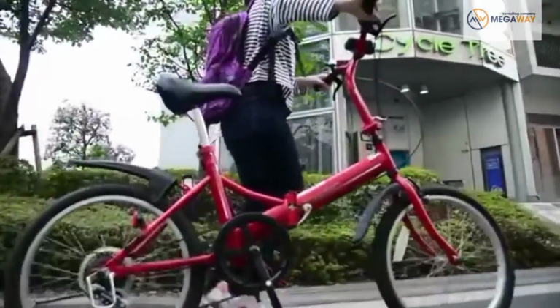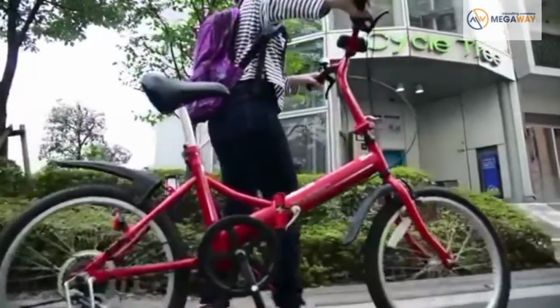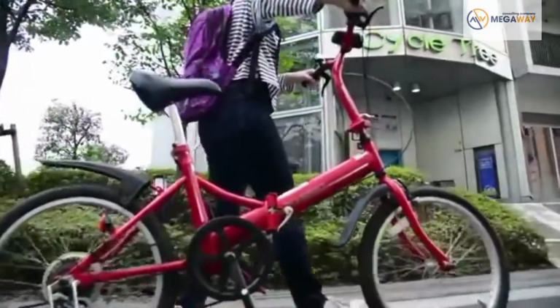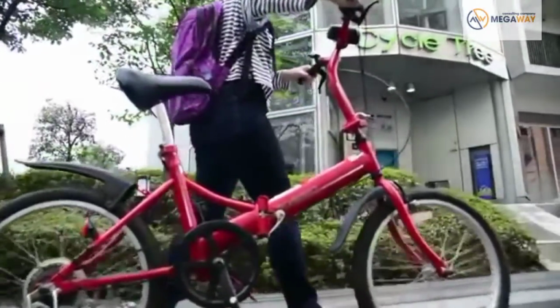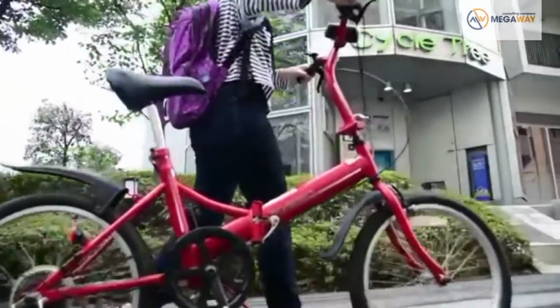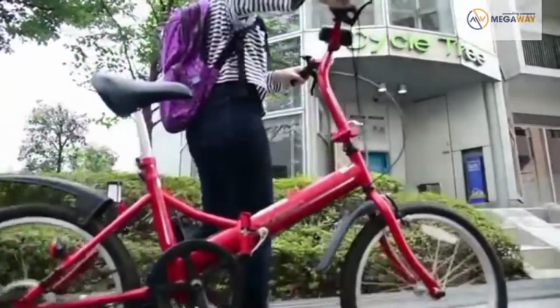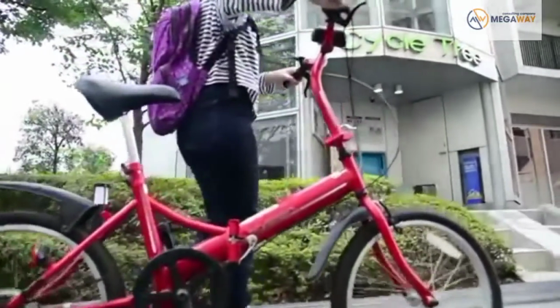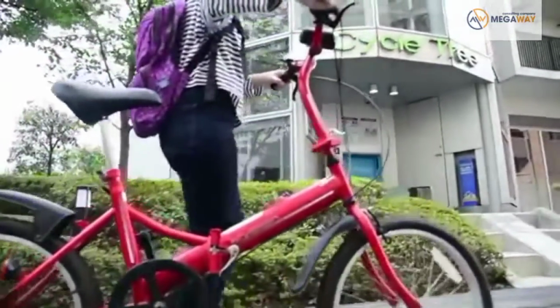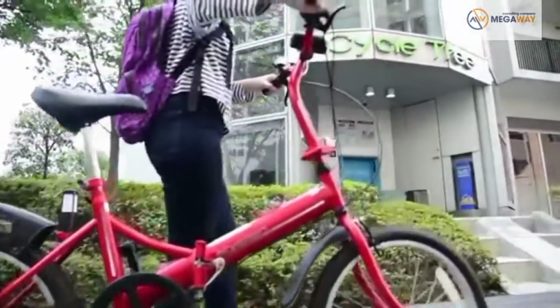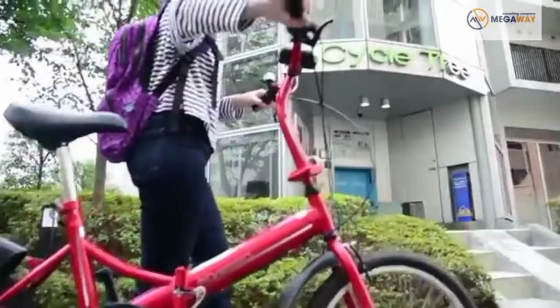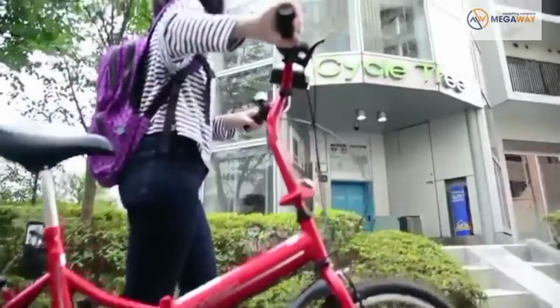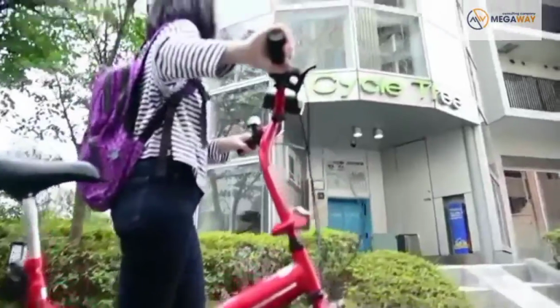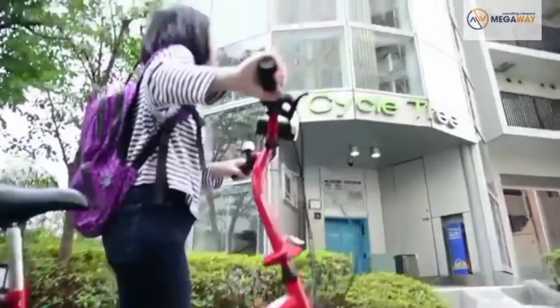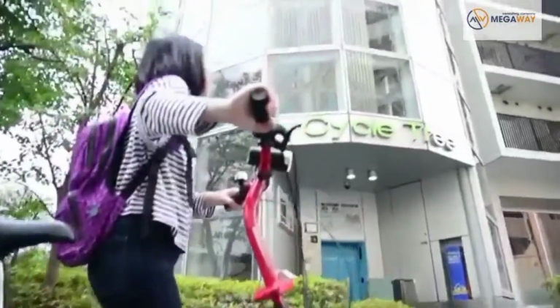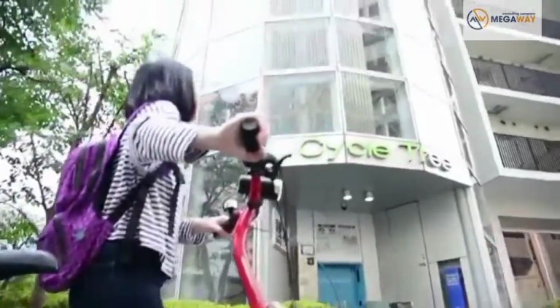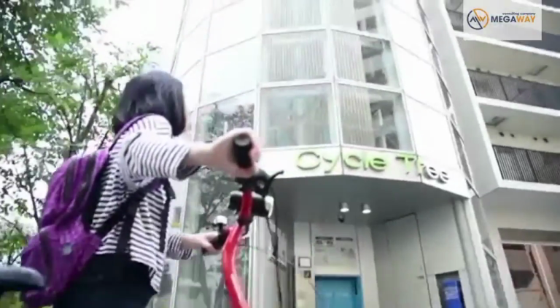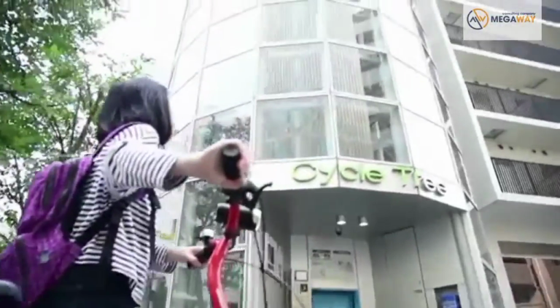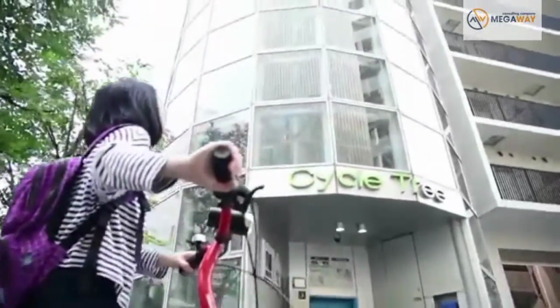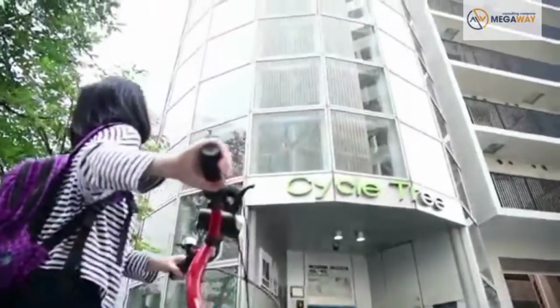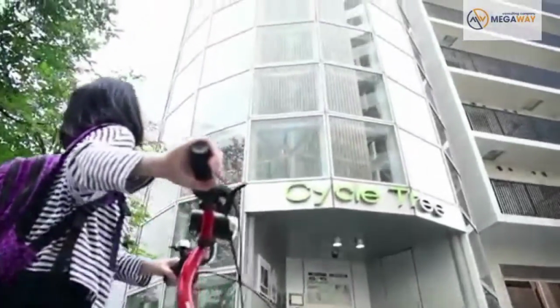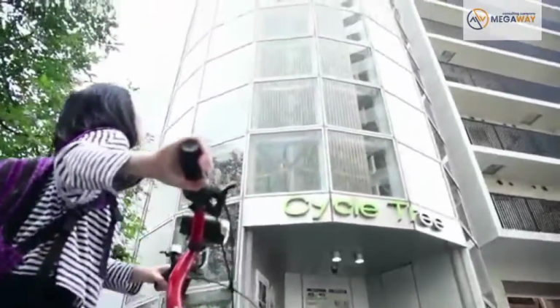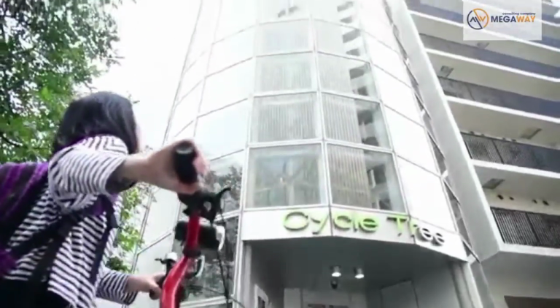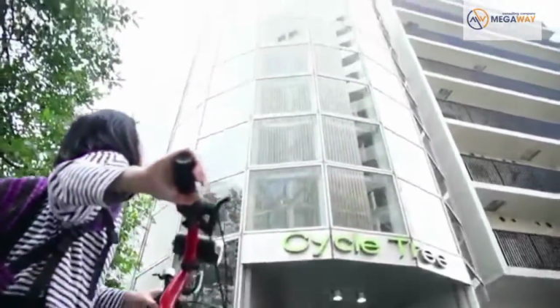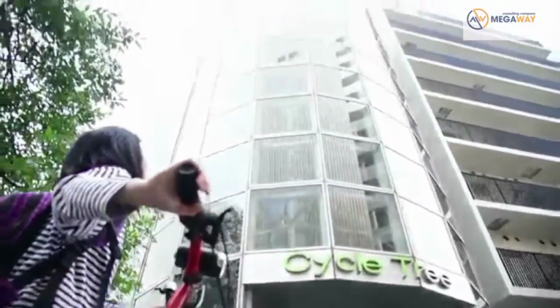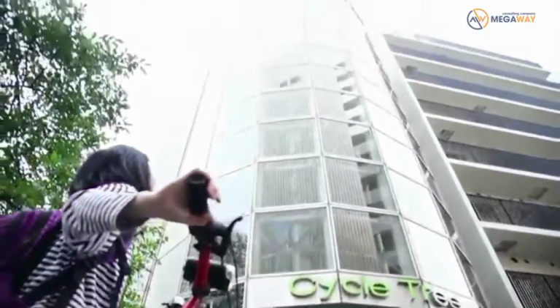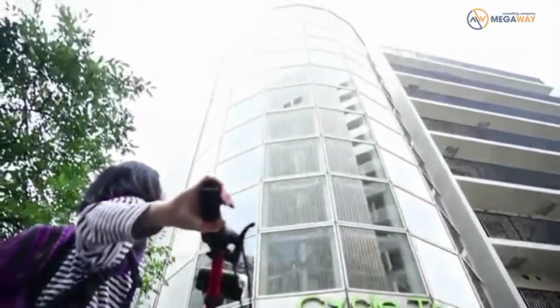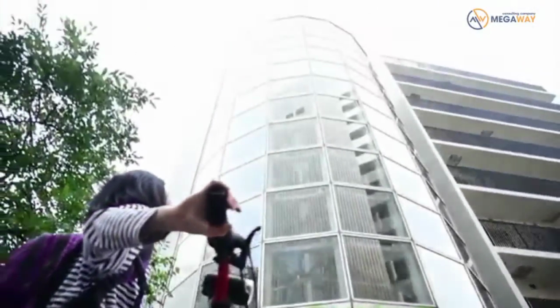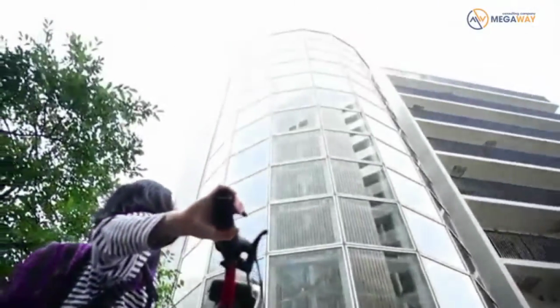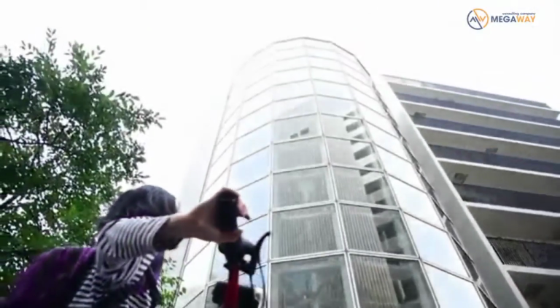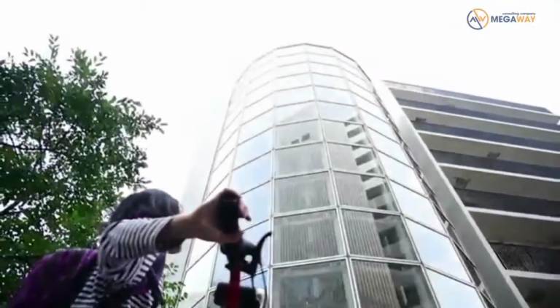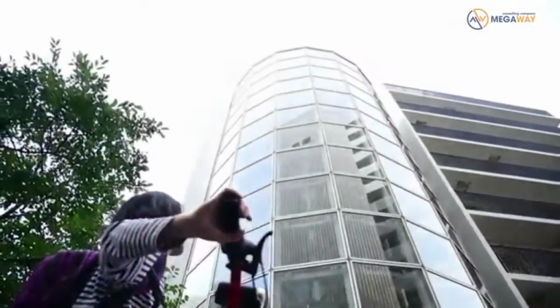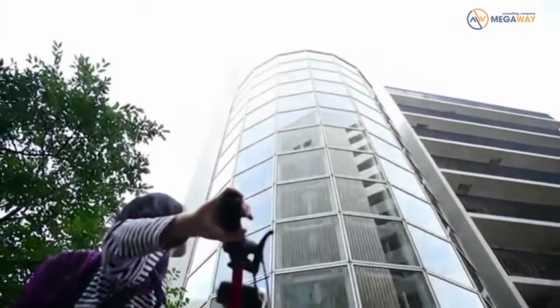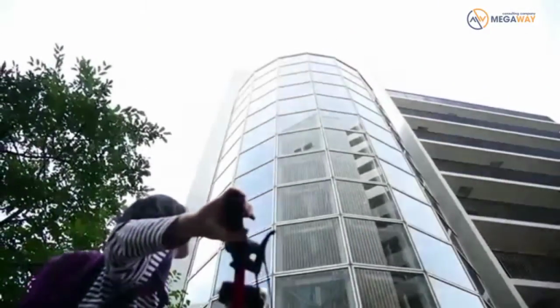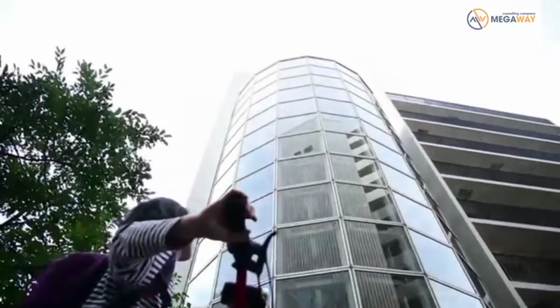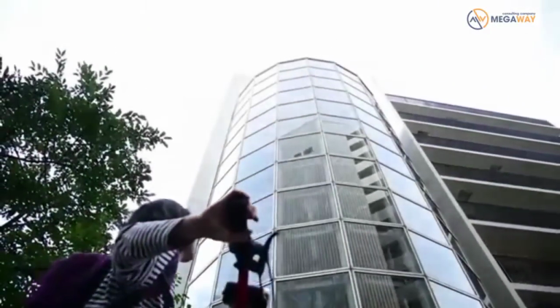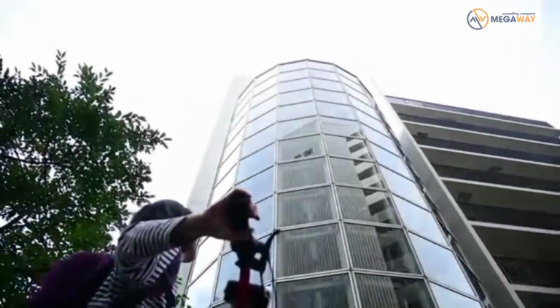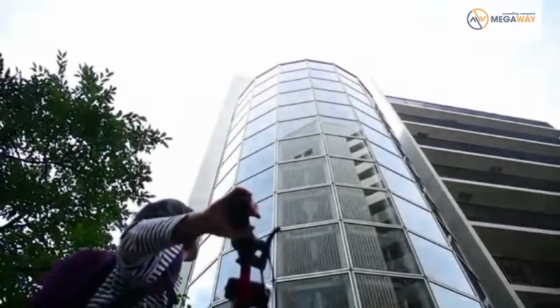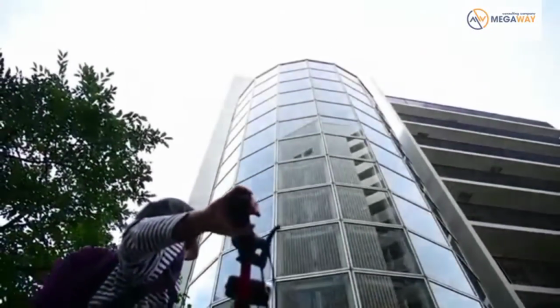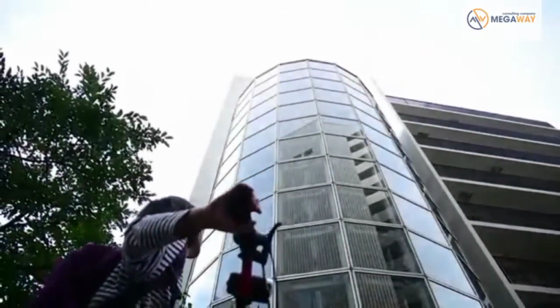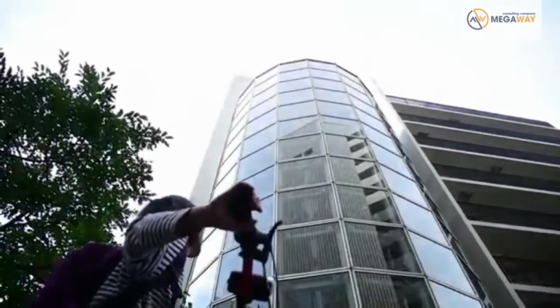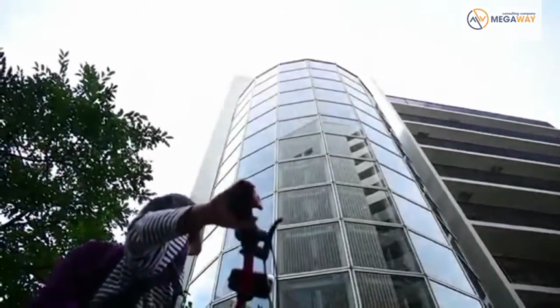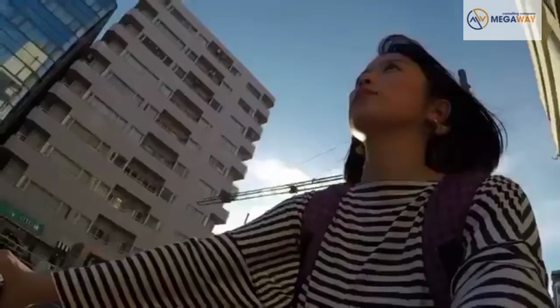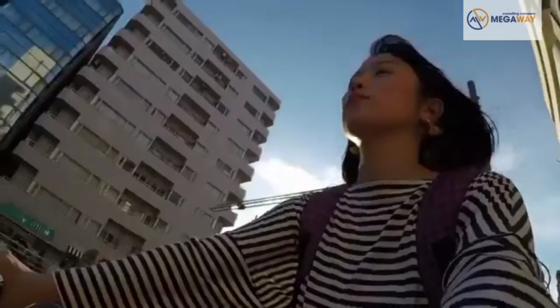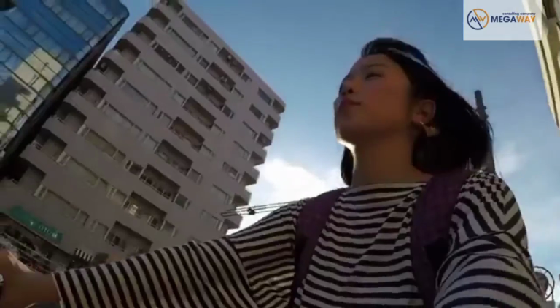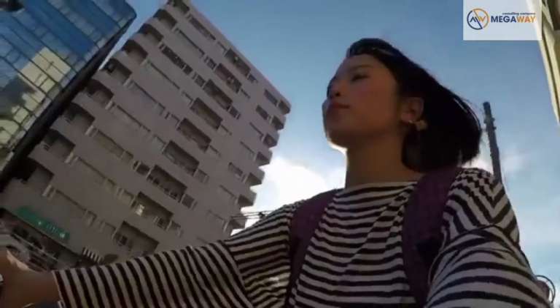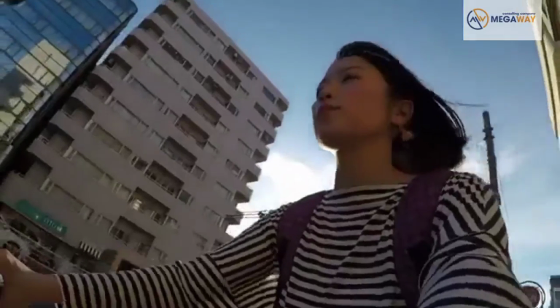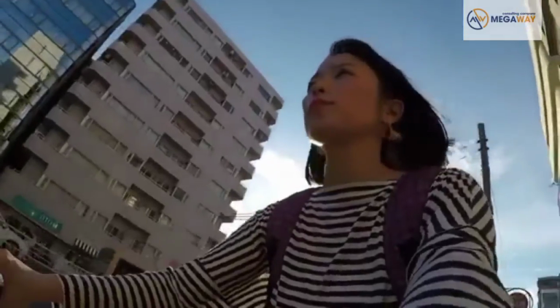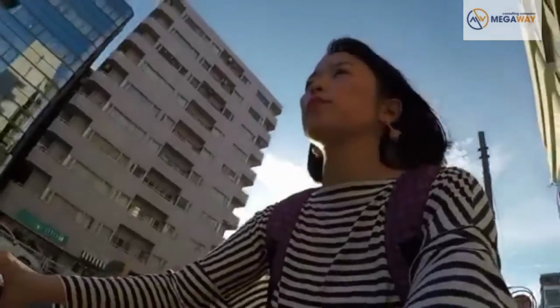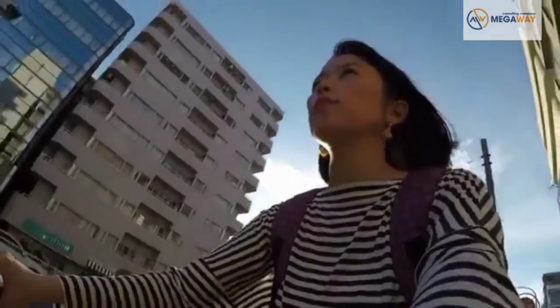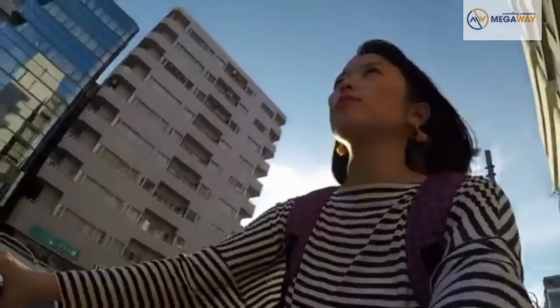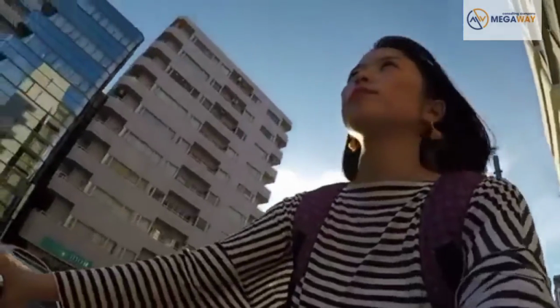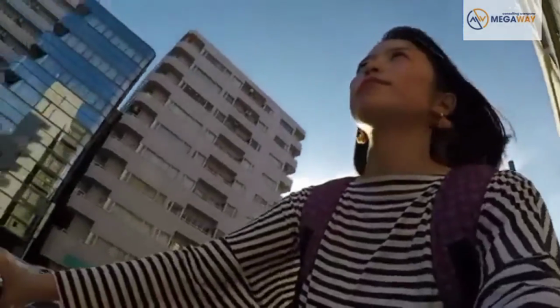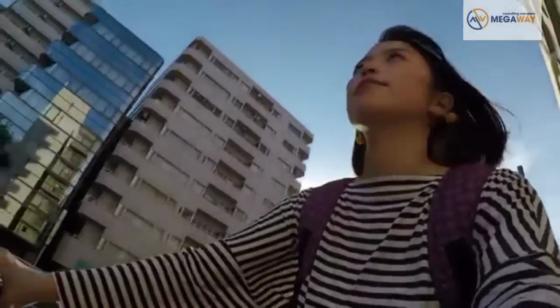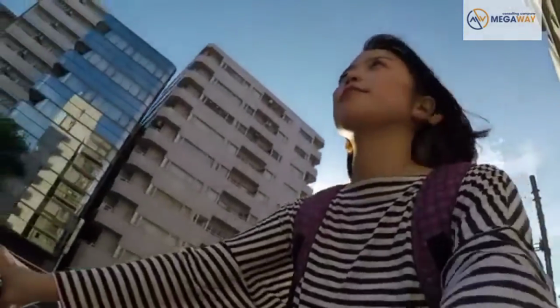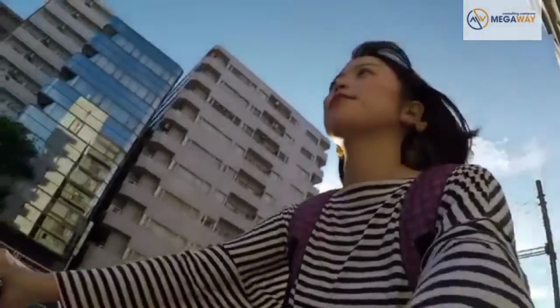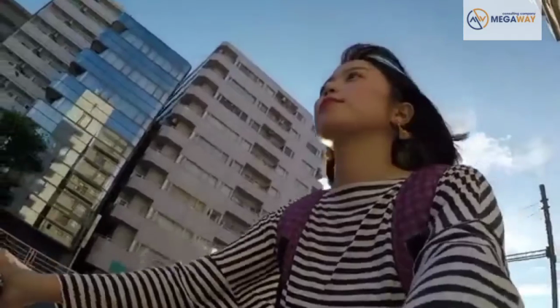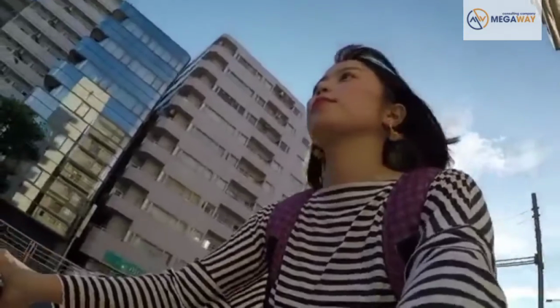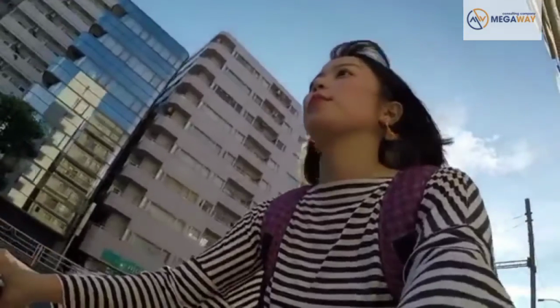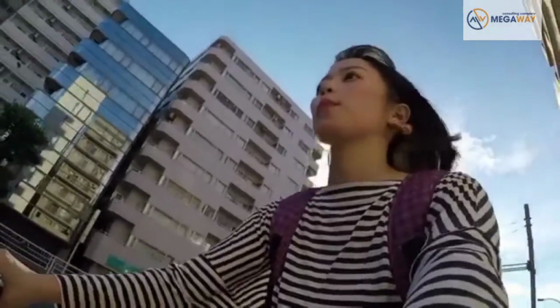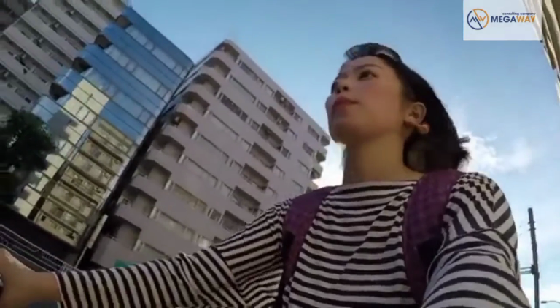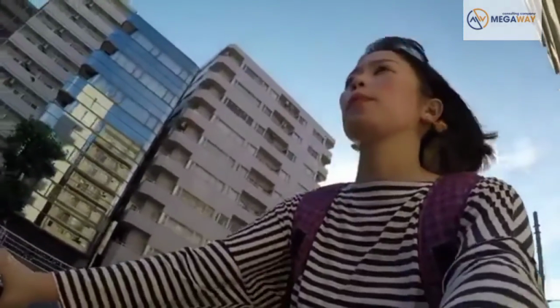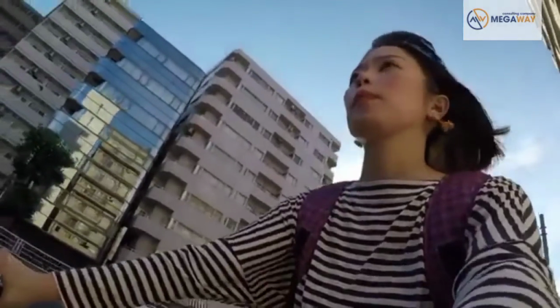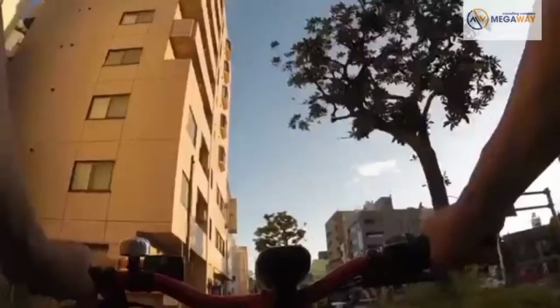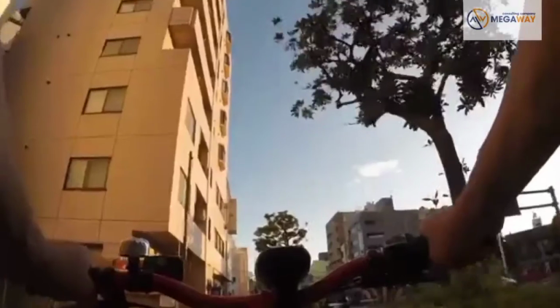Convenient to use and completely secure, this revolution in cycle parking technology is transforming the face of Japan's cities.